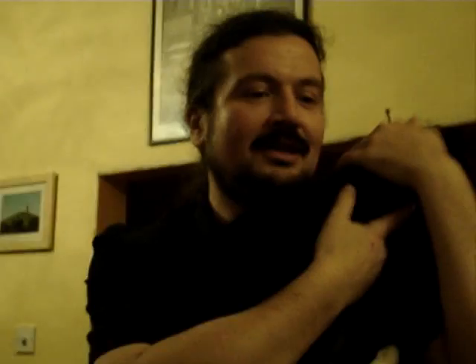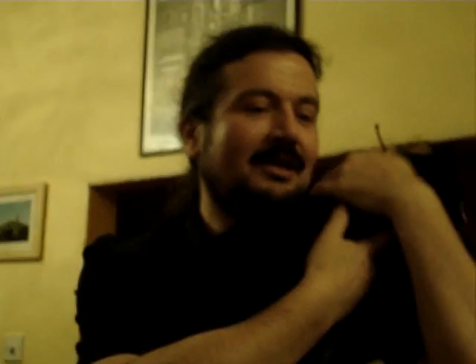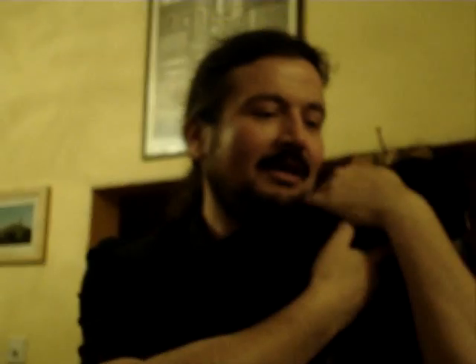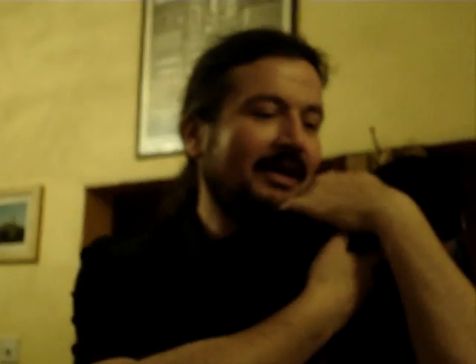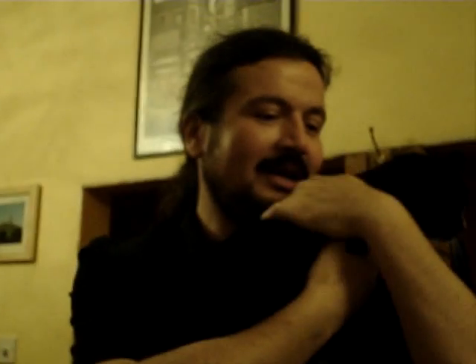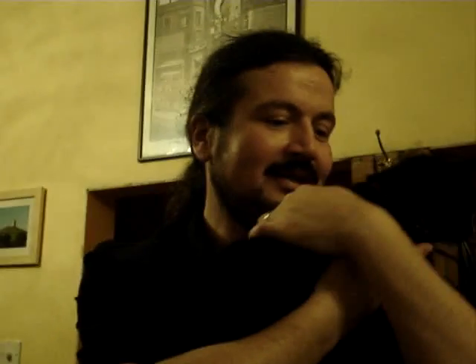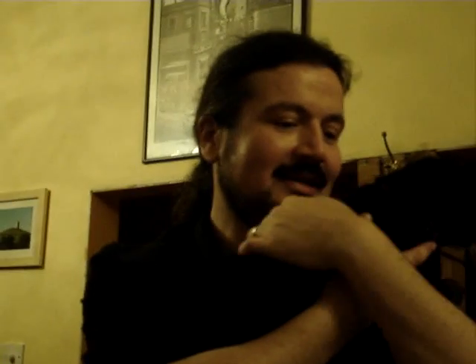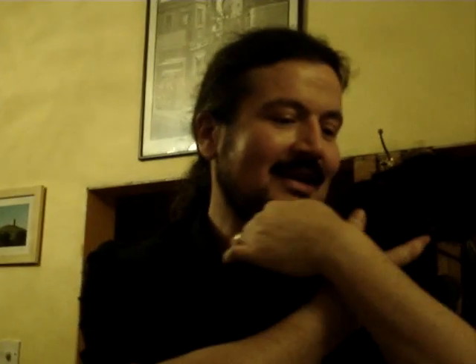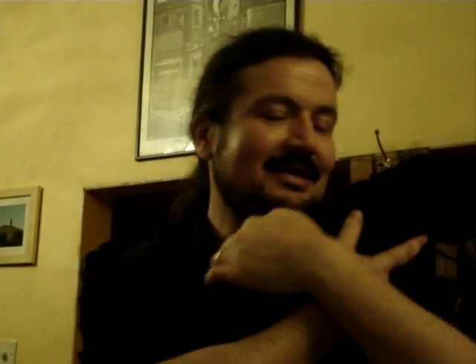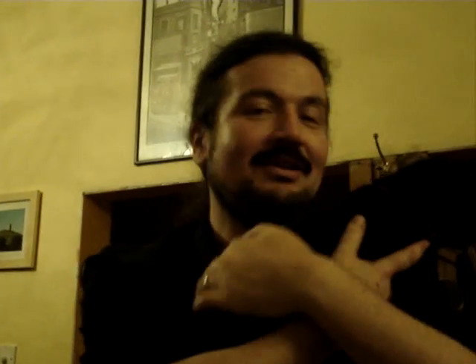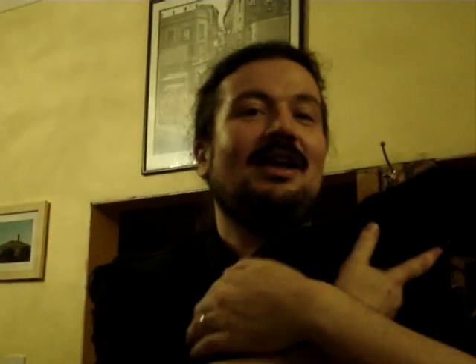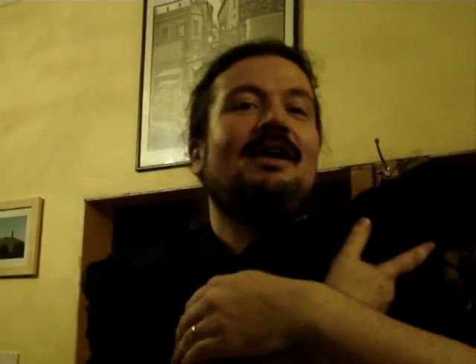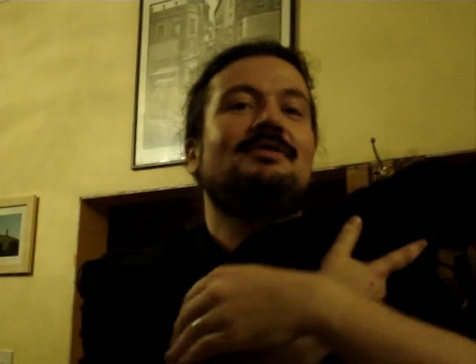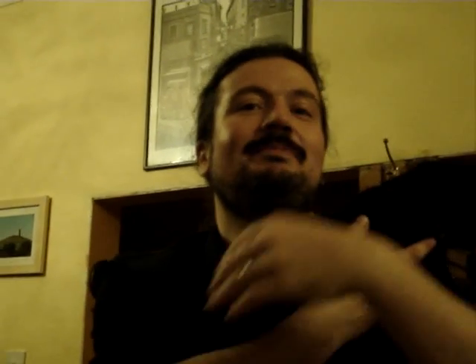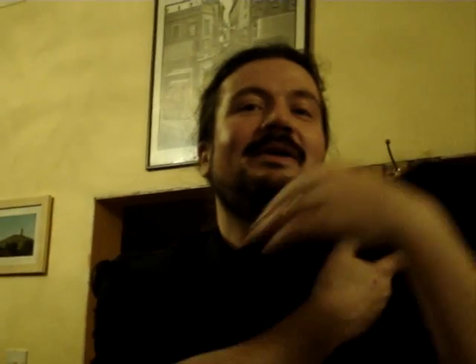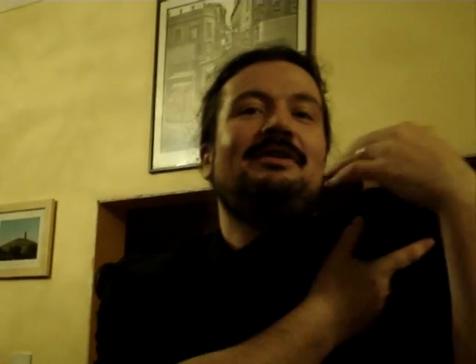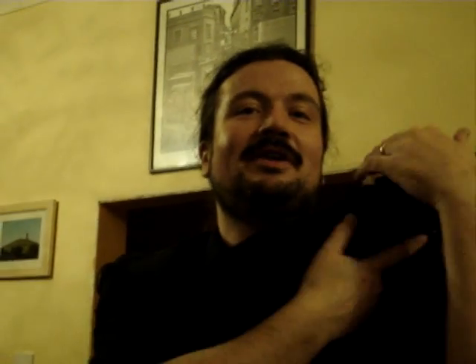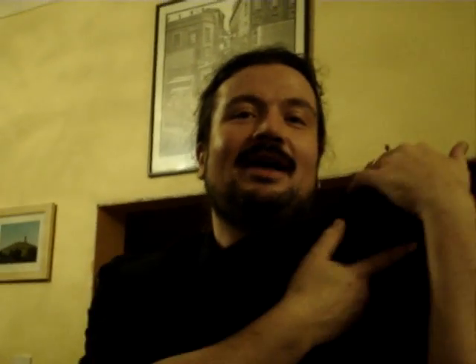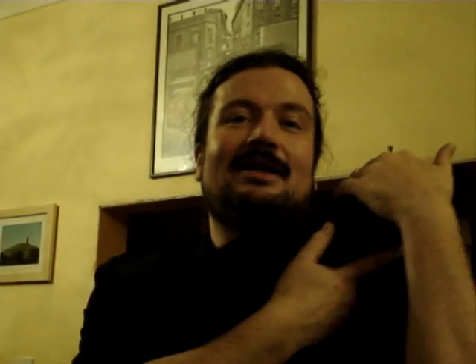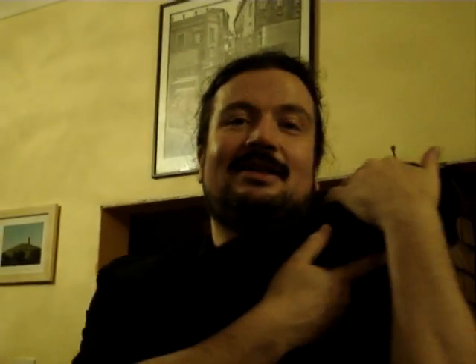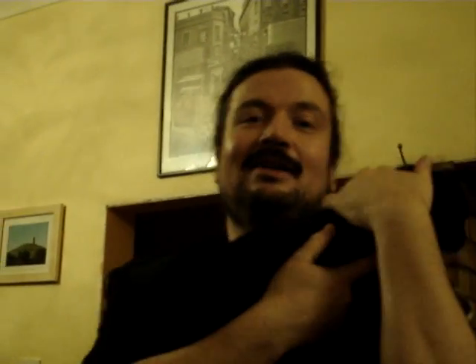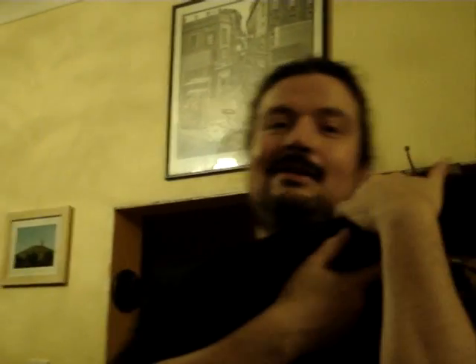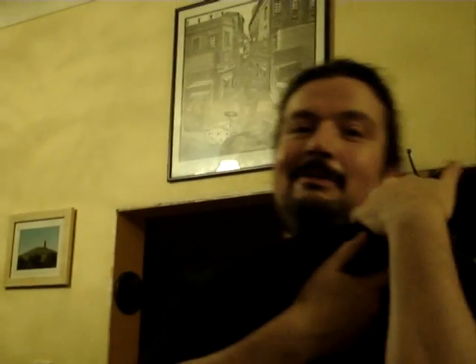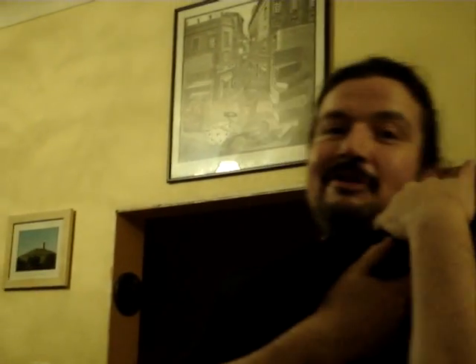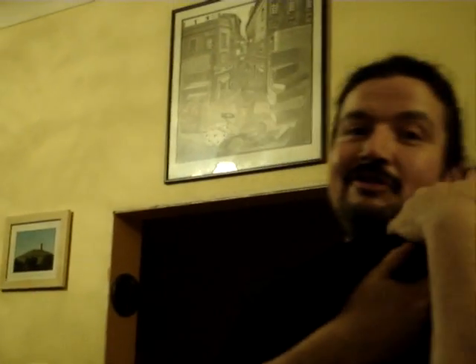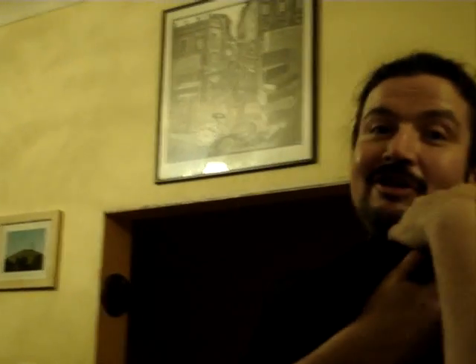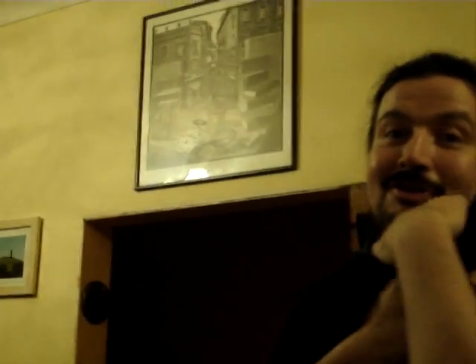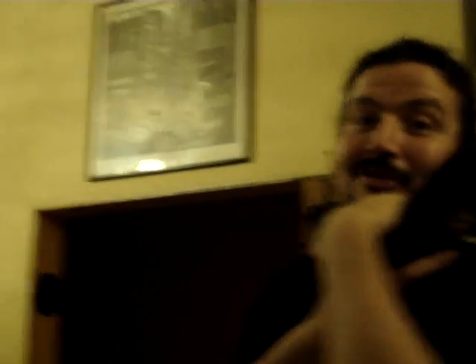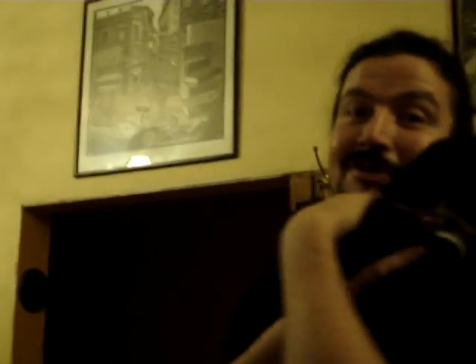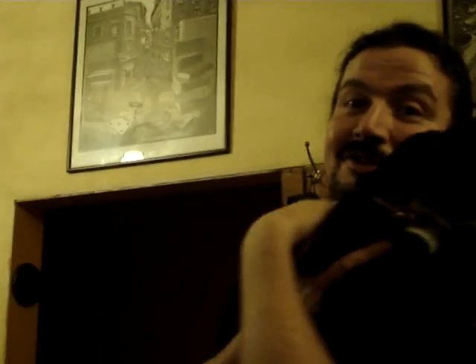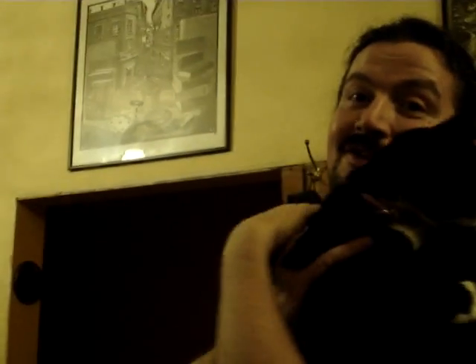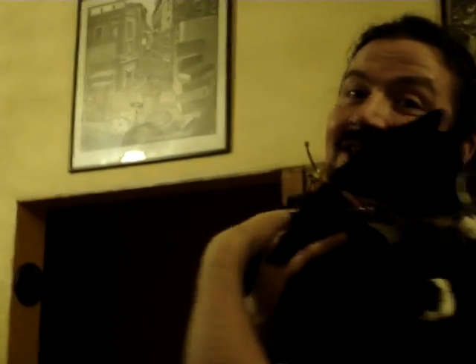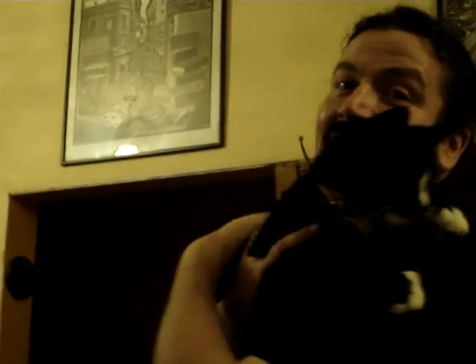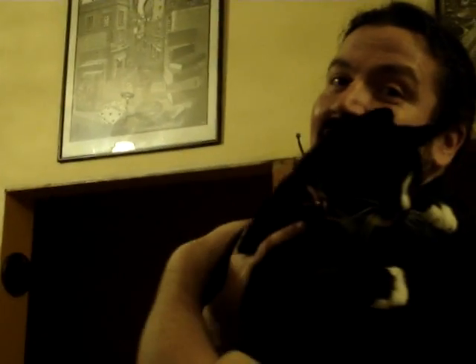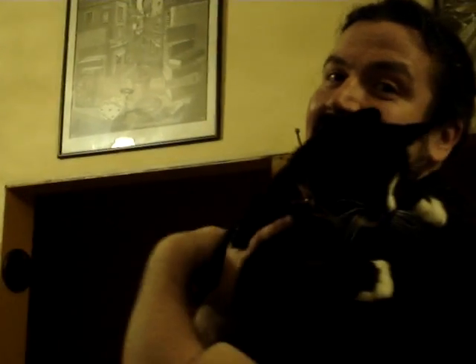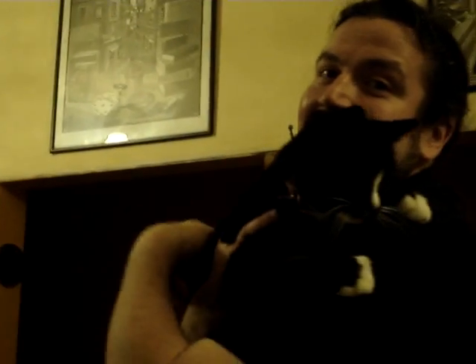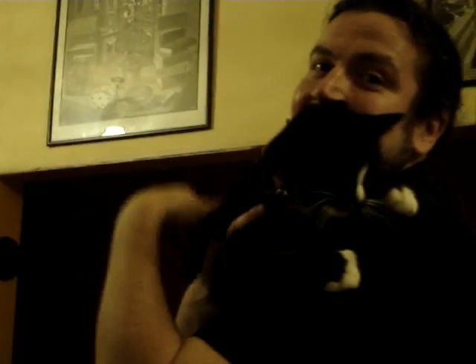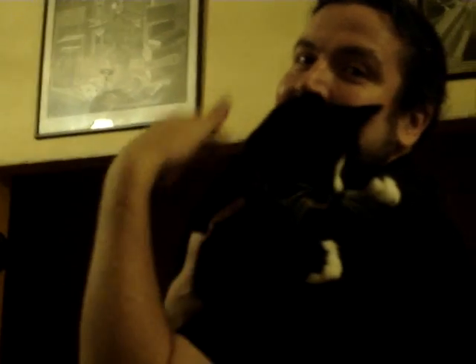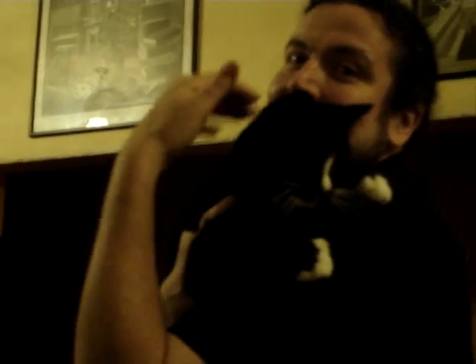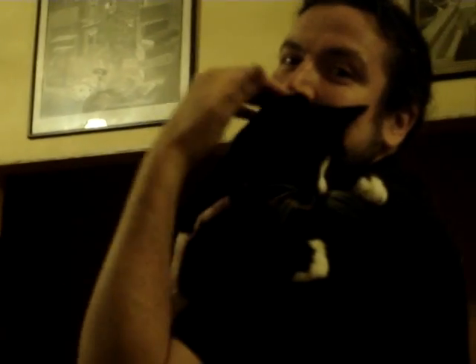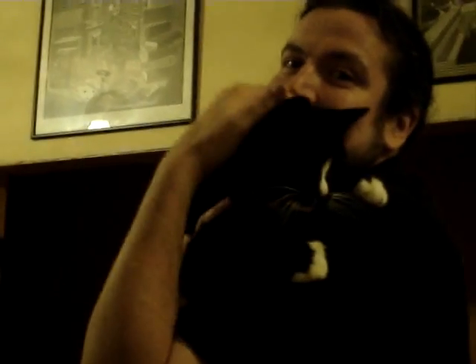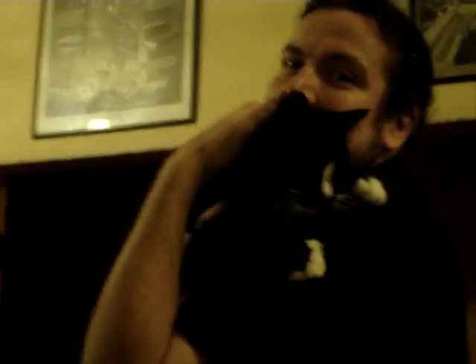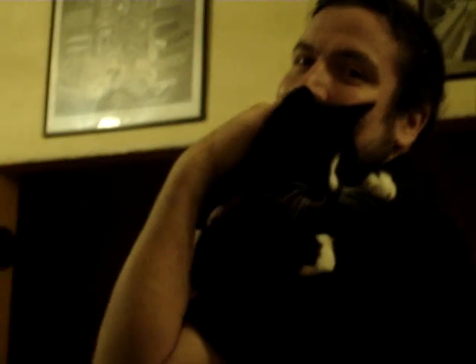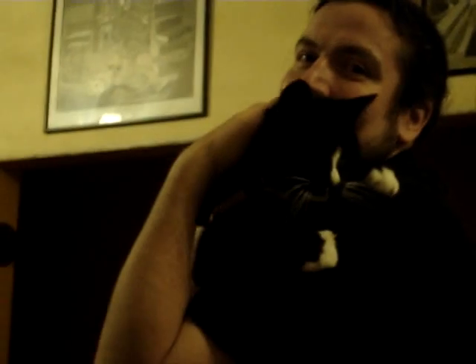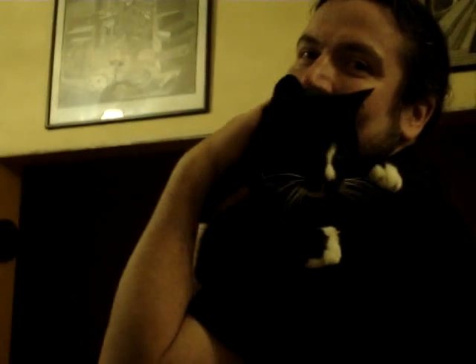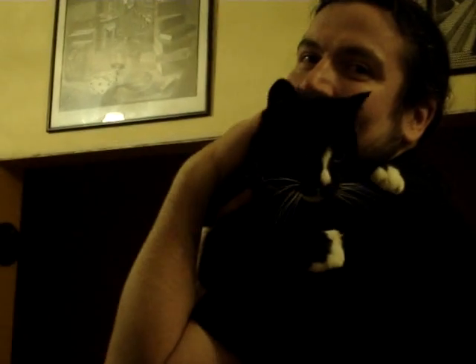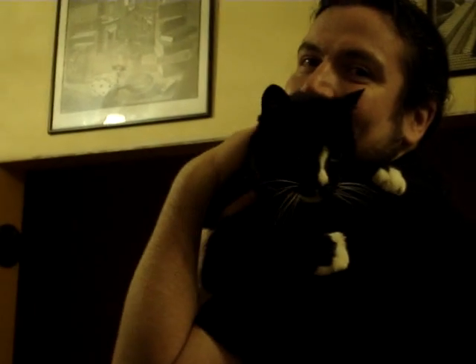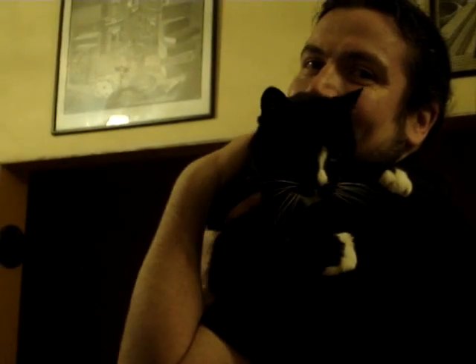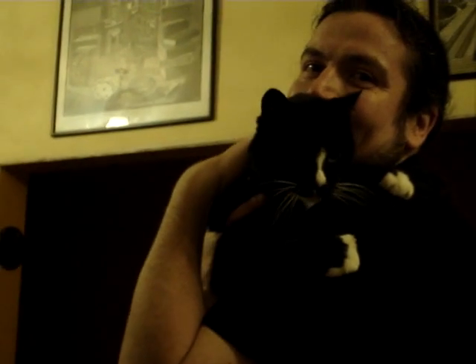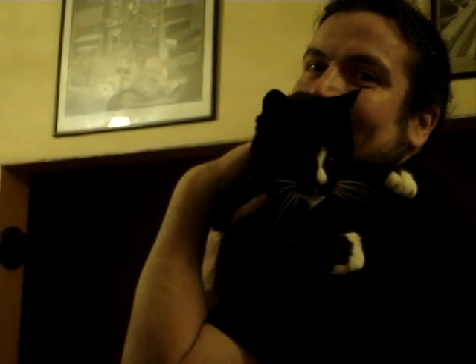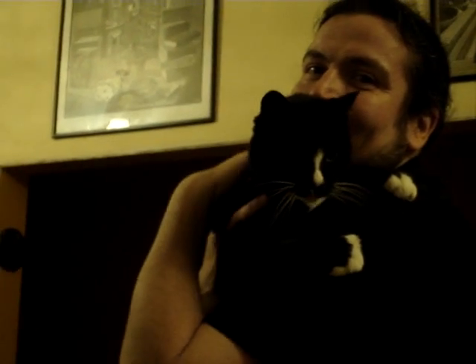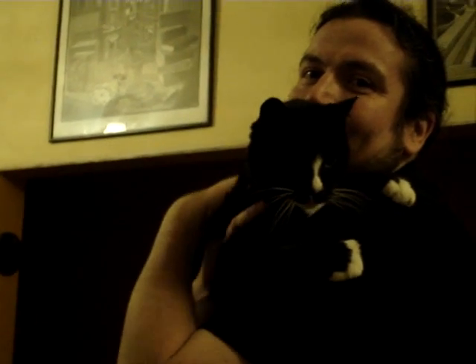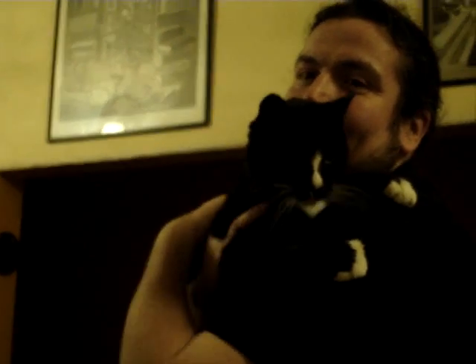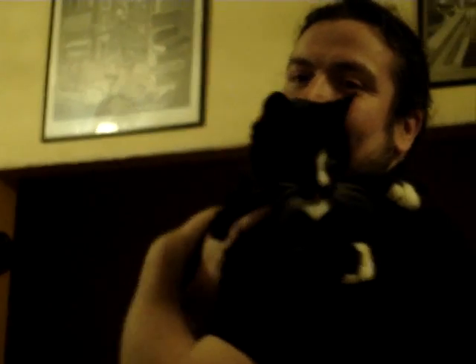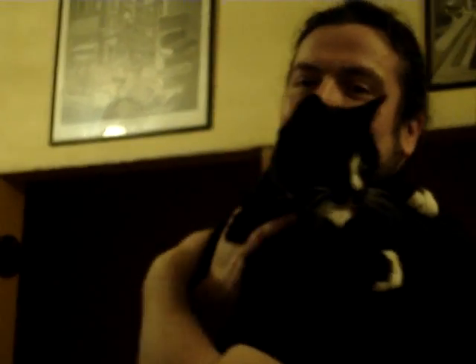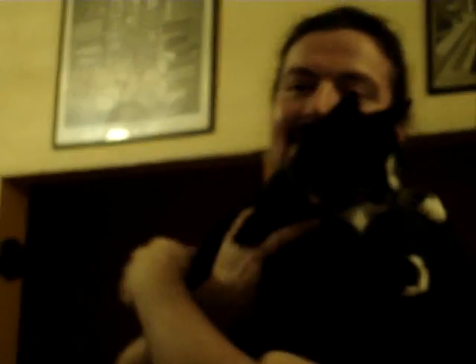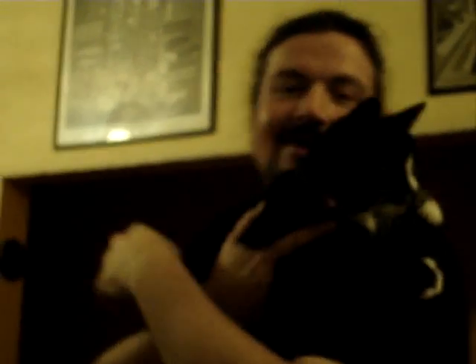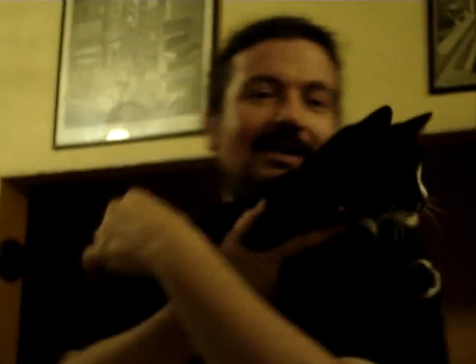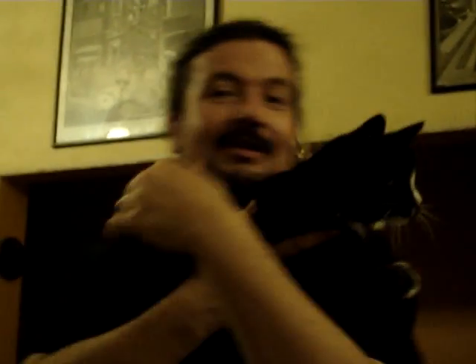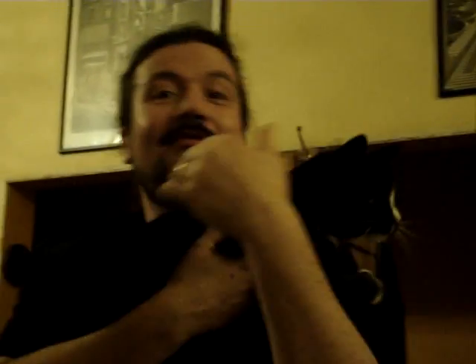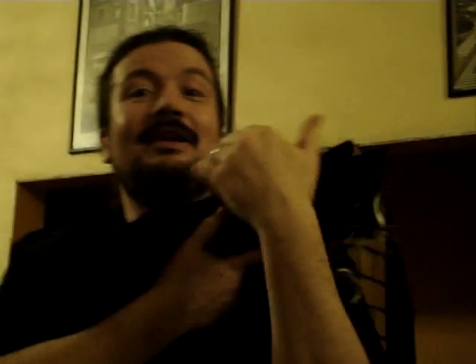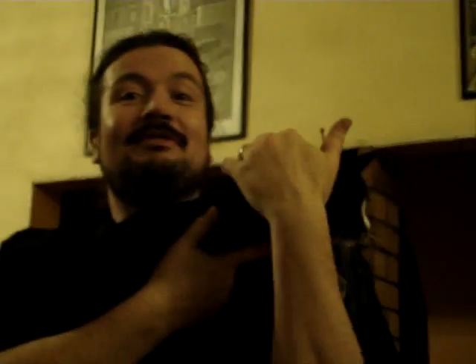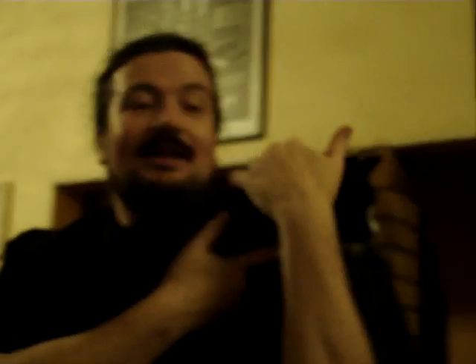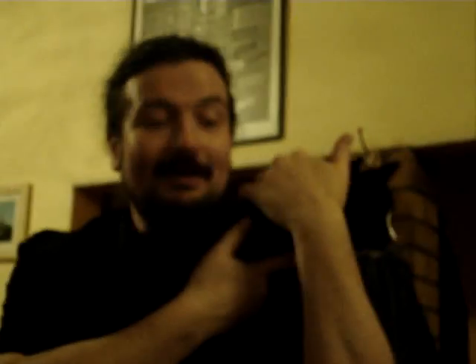OK, this is a lesson on how to pill your cat. Let me introduce you to the cat. There we go. Friendly fella.